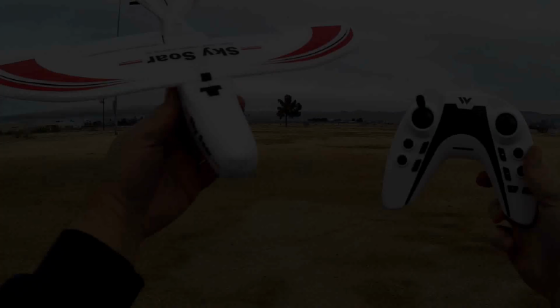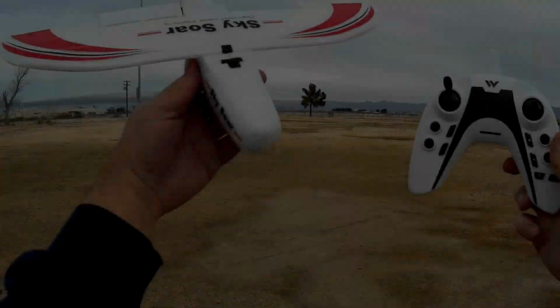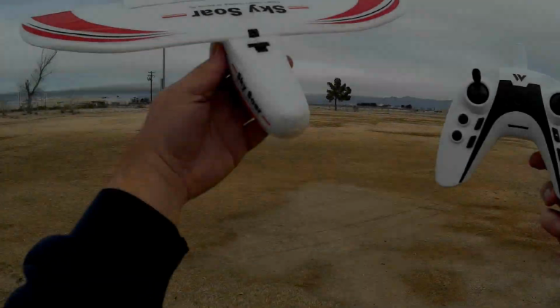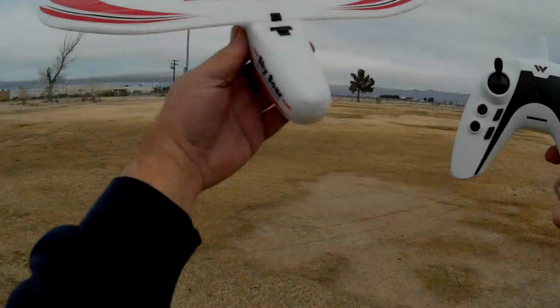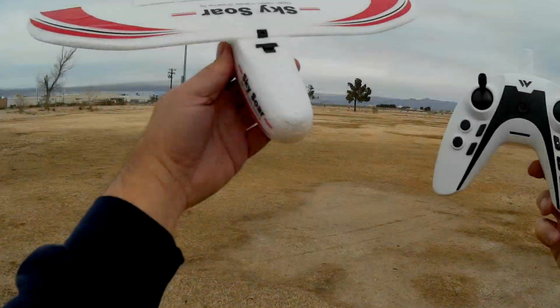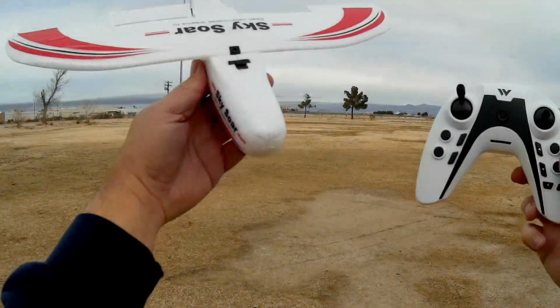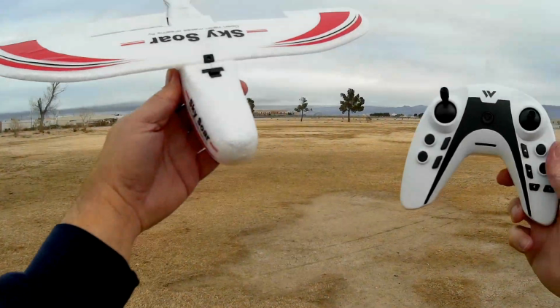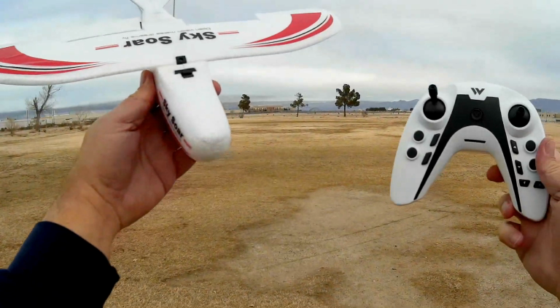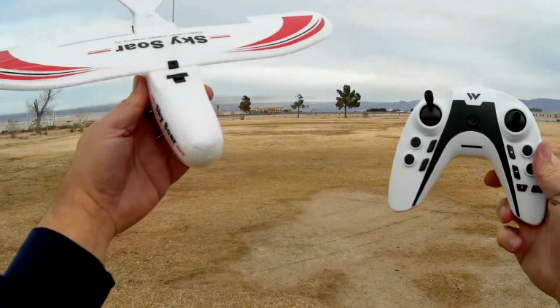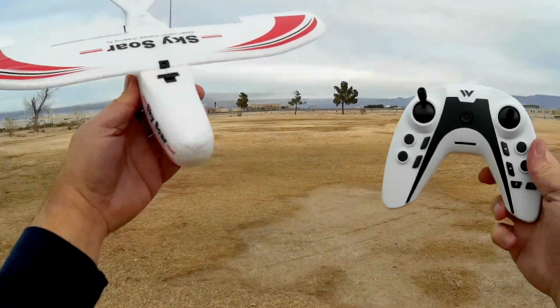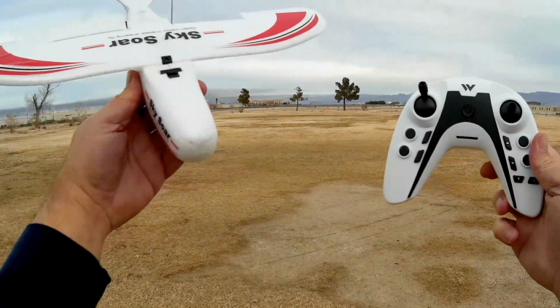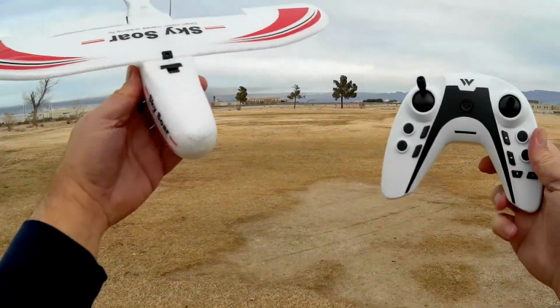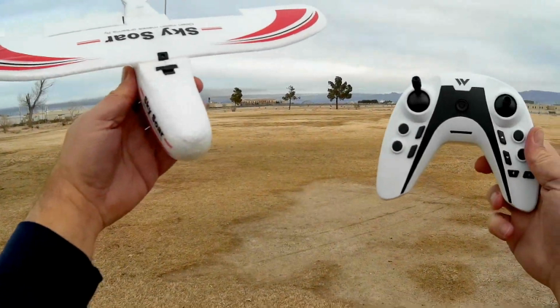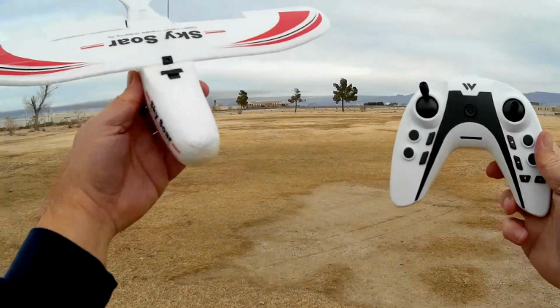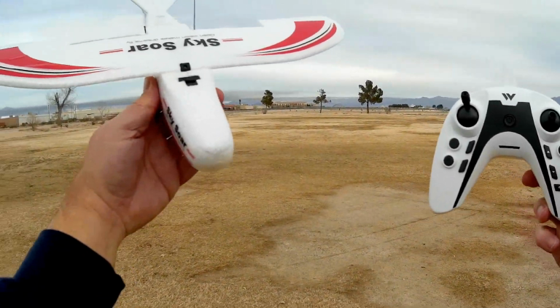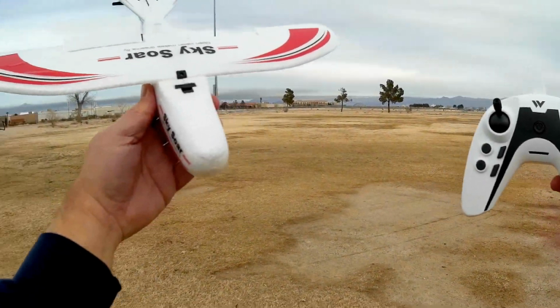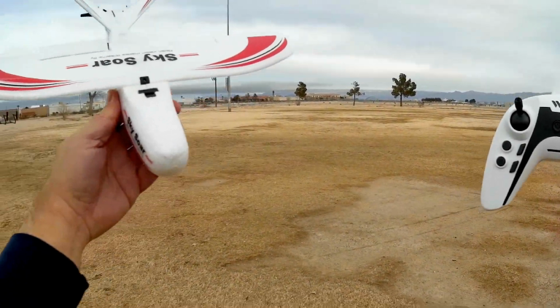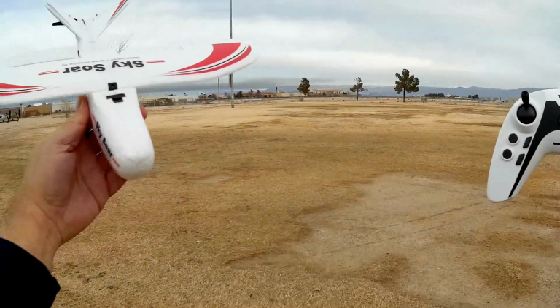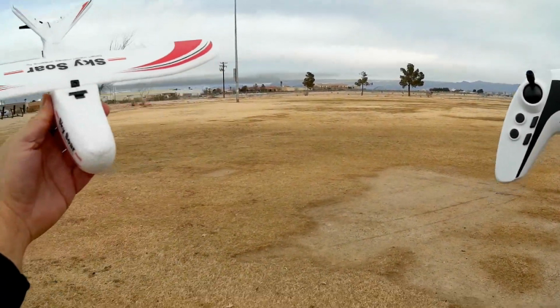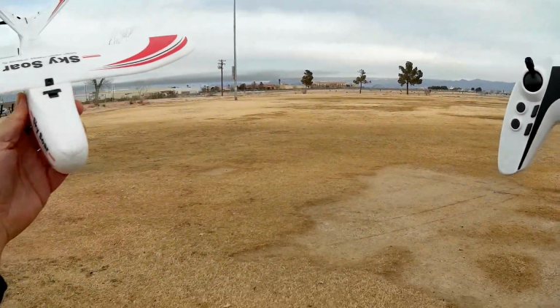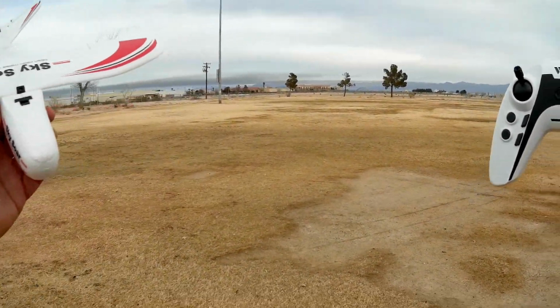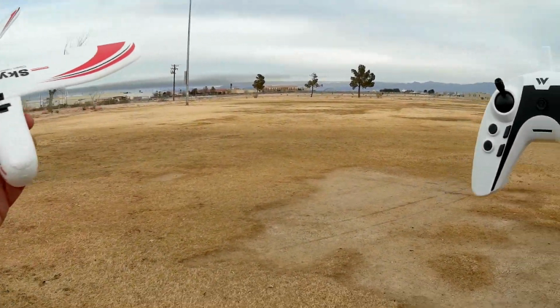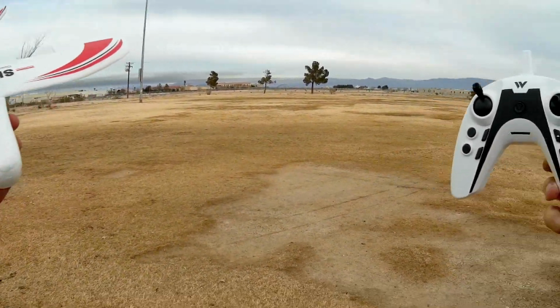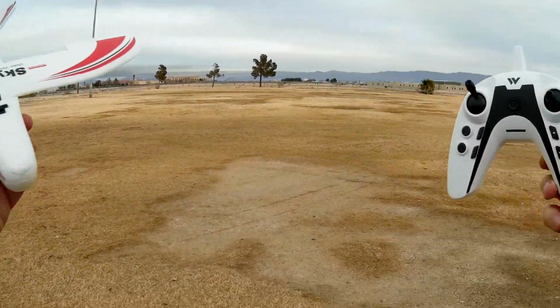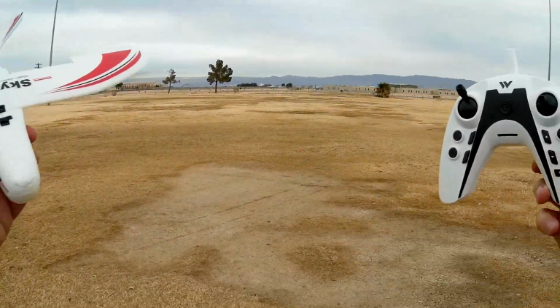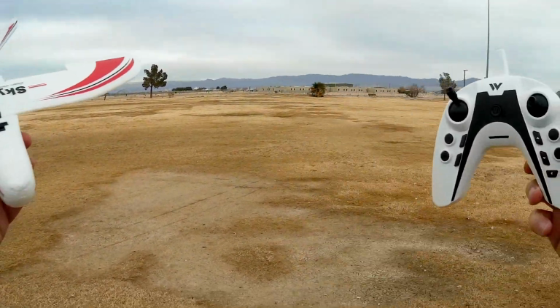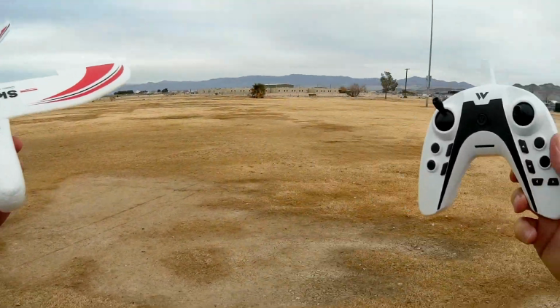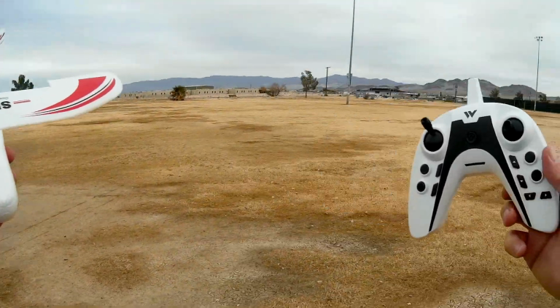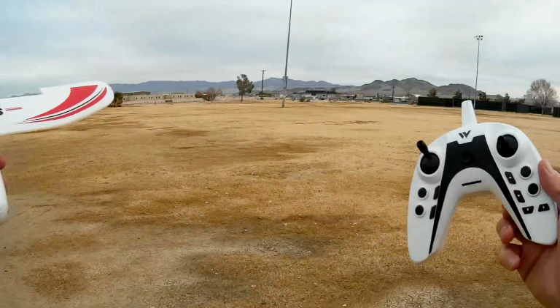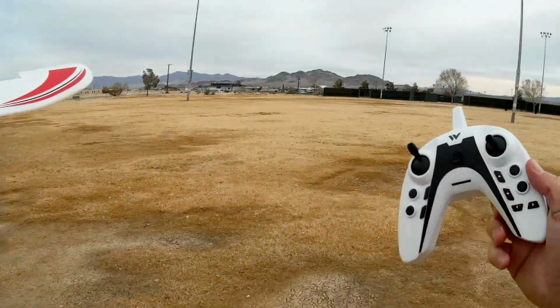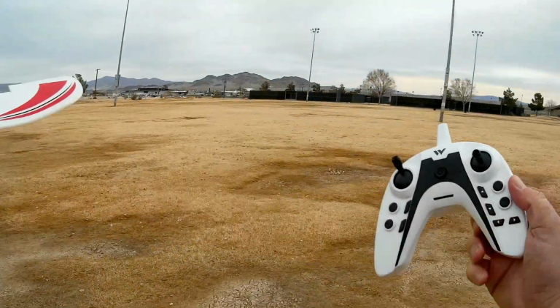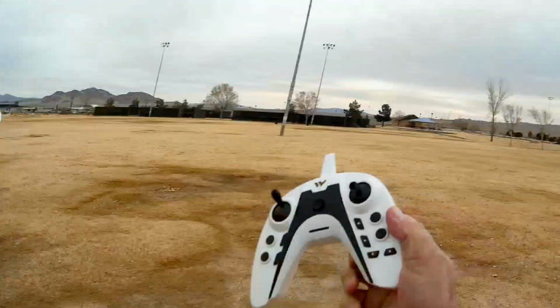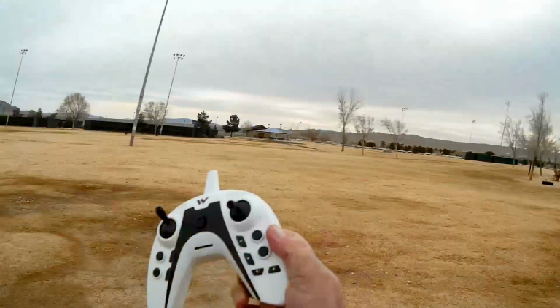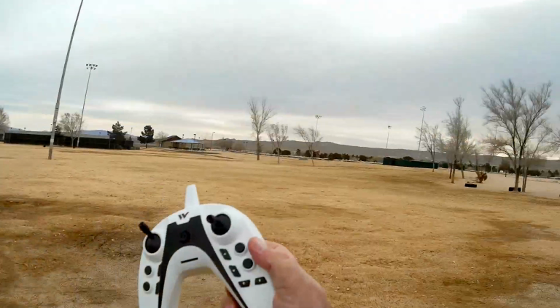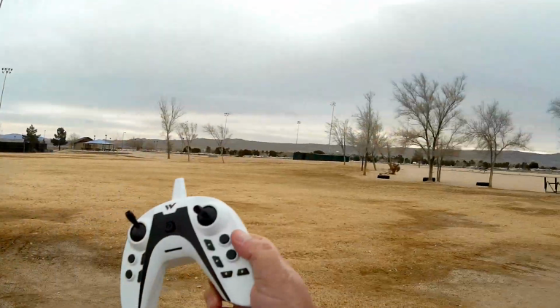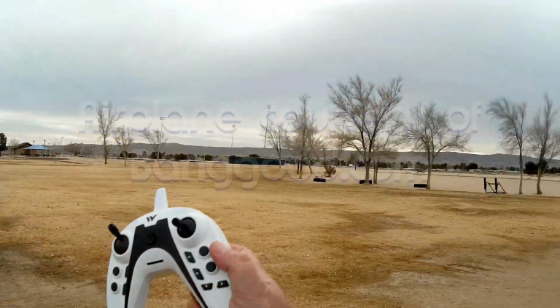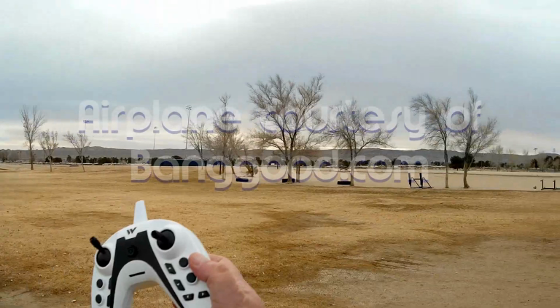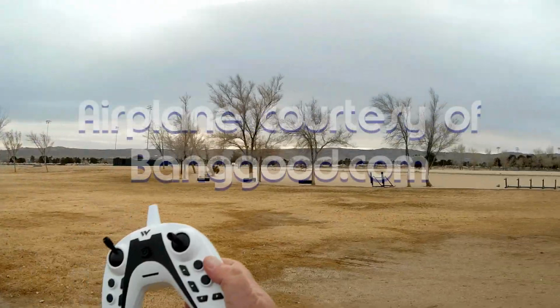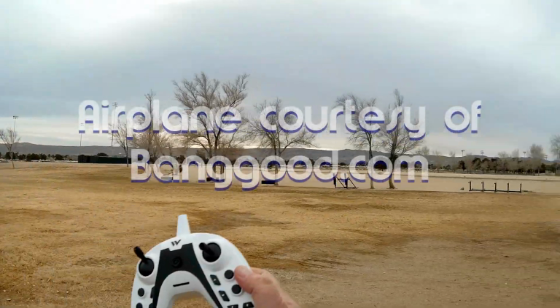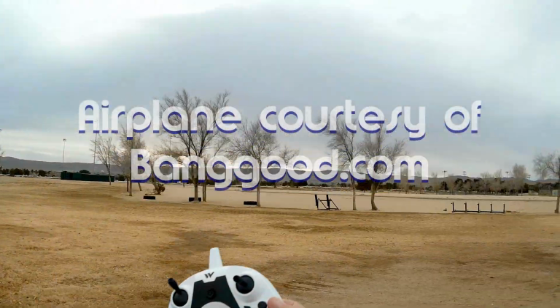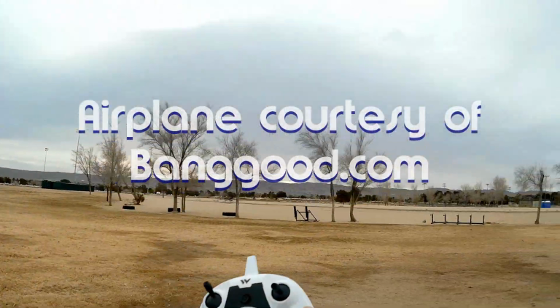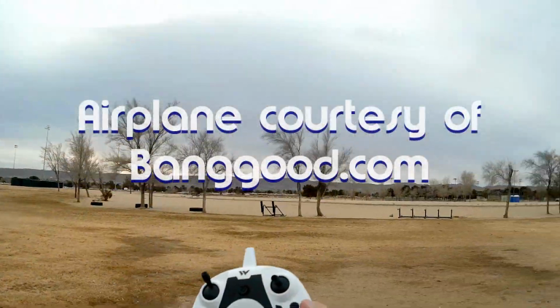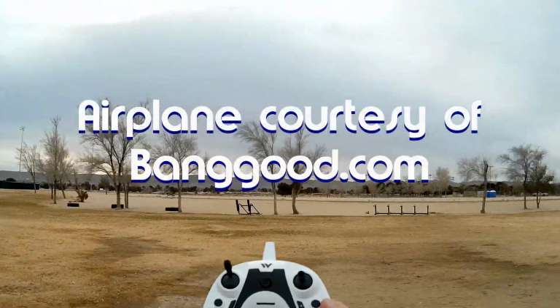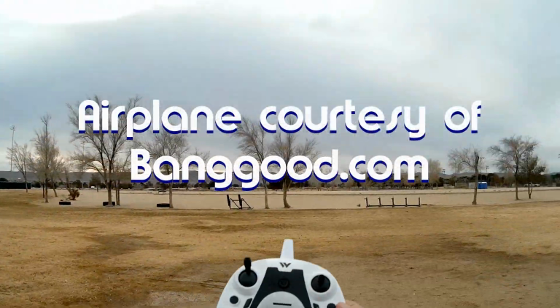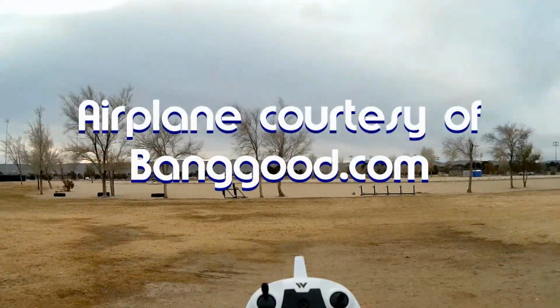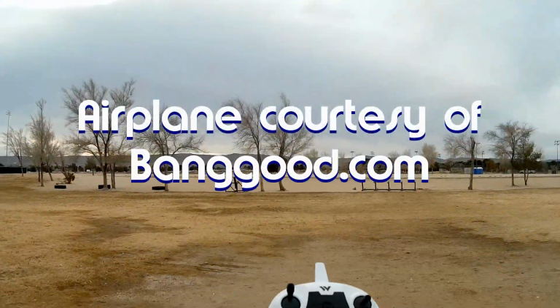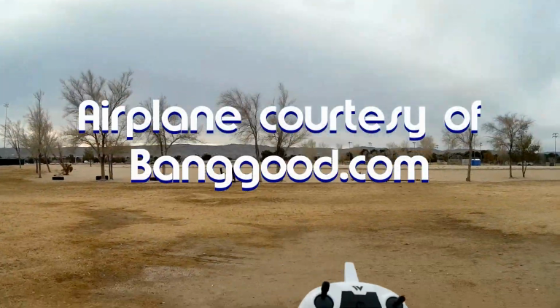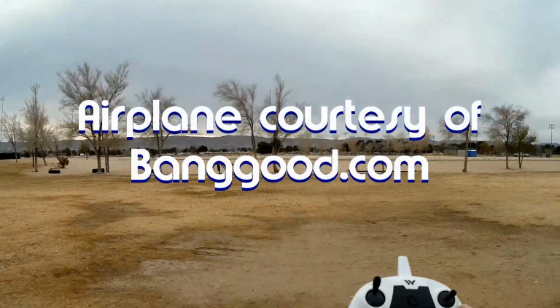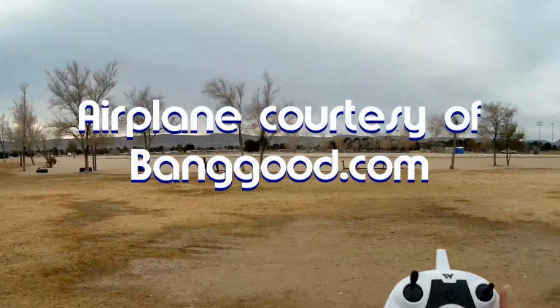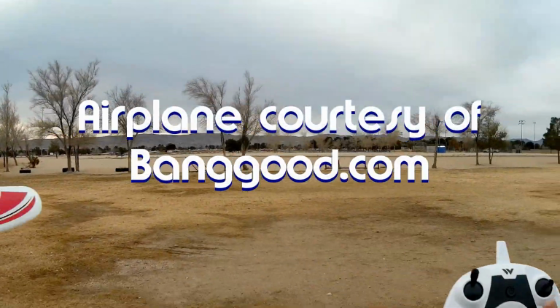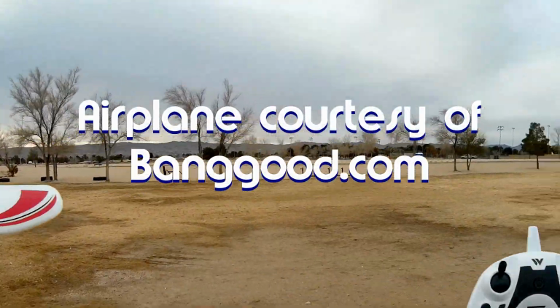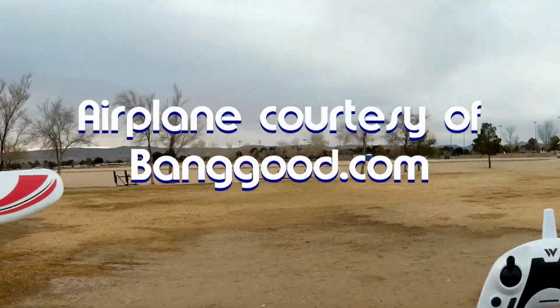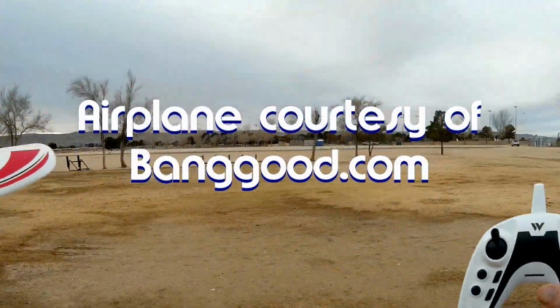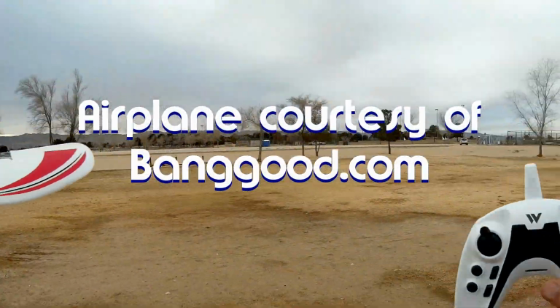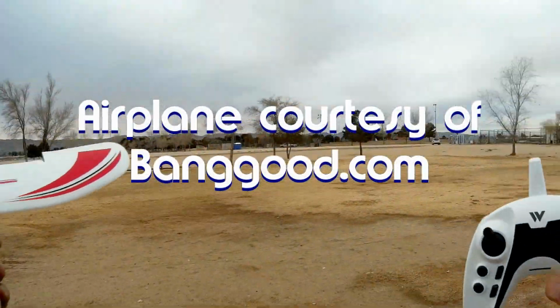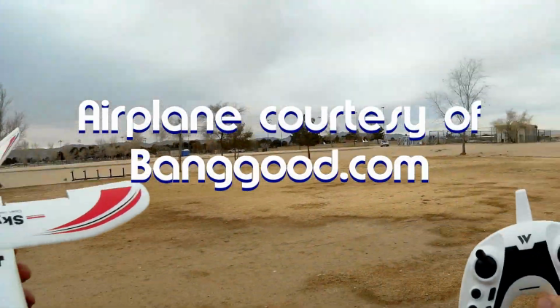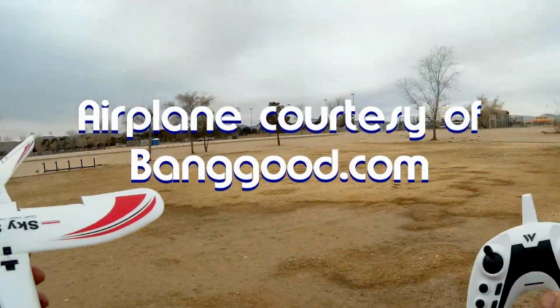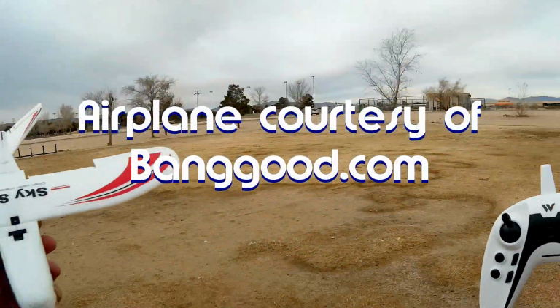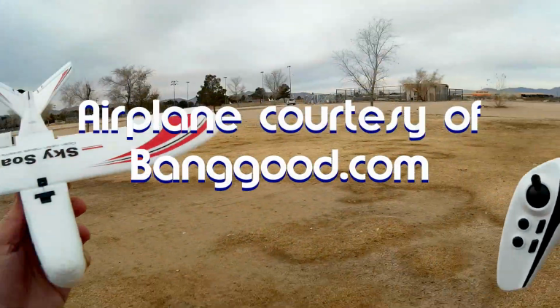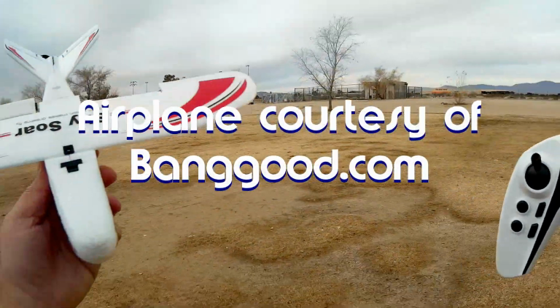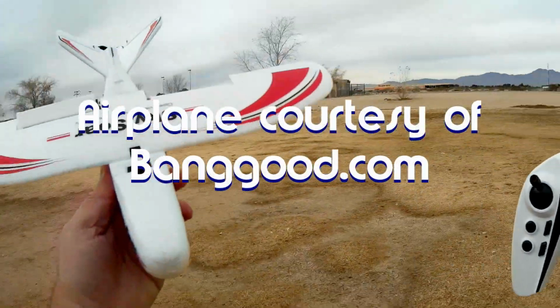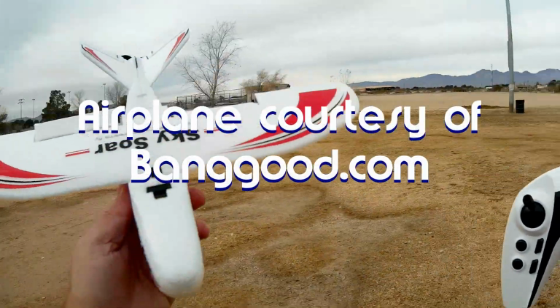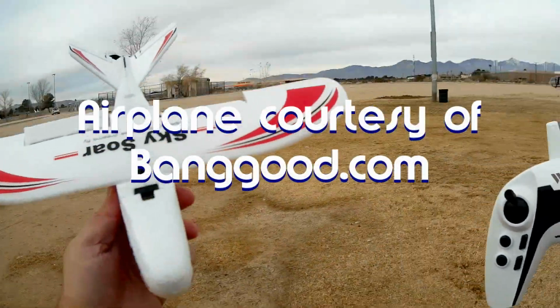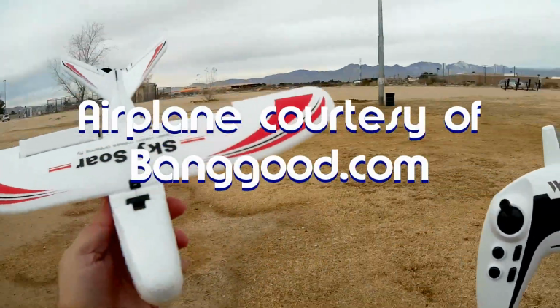Good morning, QuietCupter101 out on a cold, overcast, gloomy day out here in the desert. But there's no wind, so I'm going to fly today.